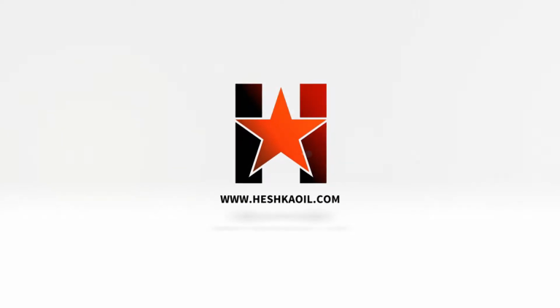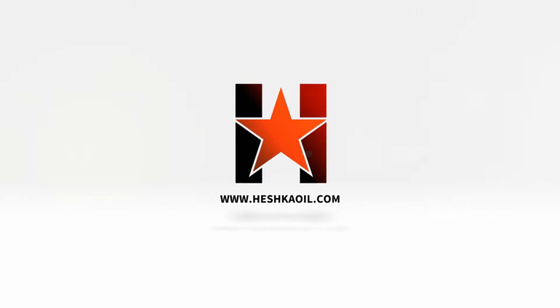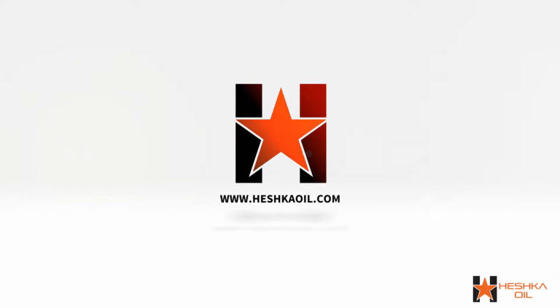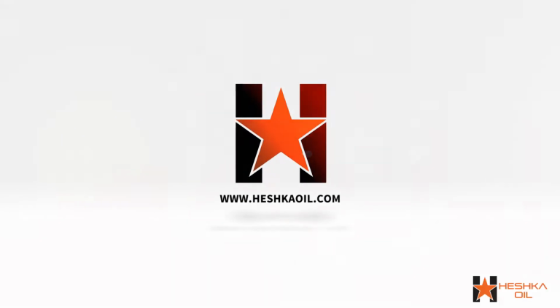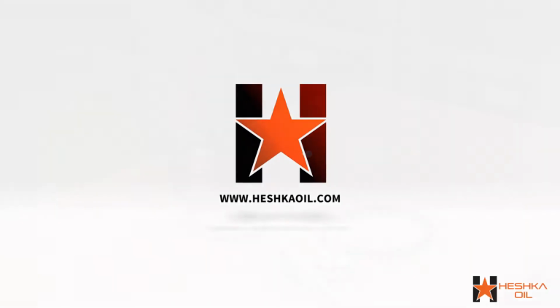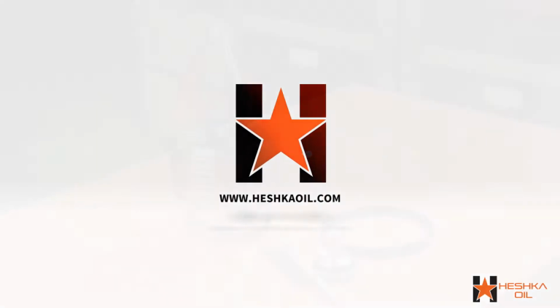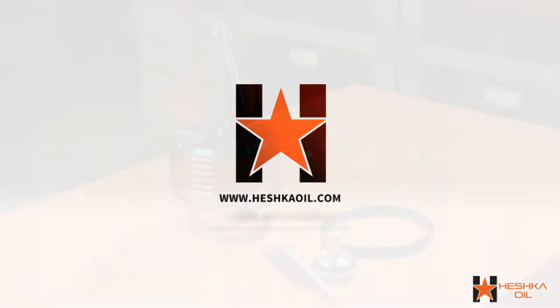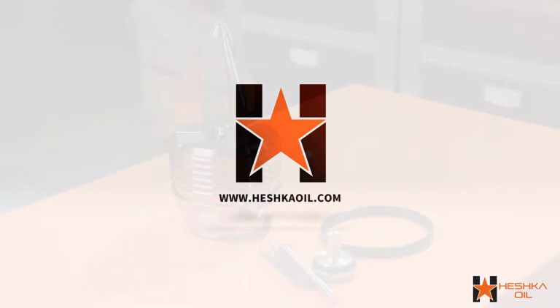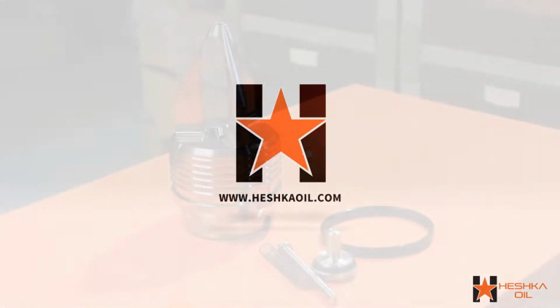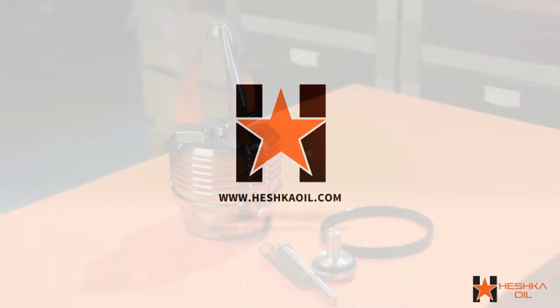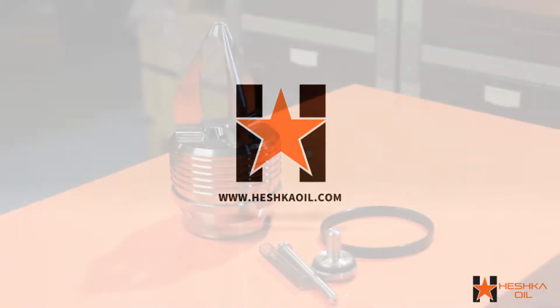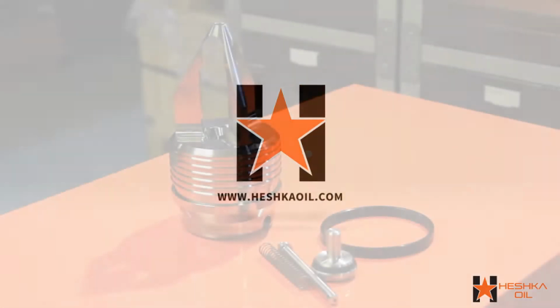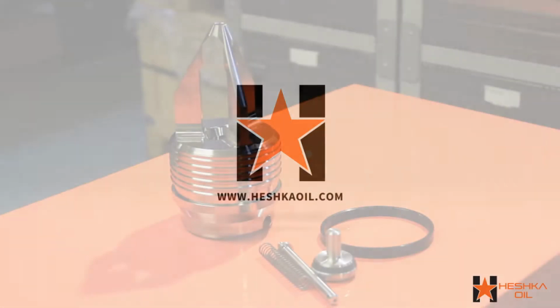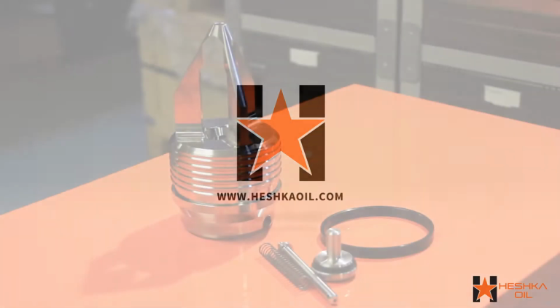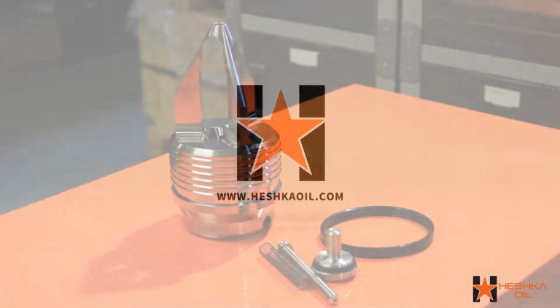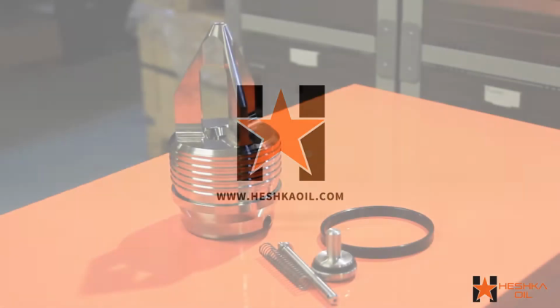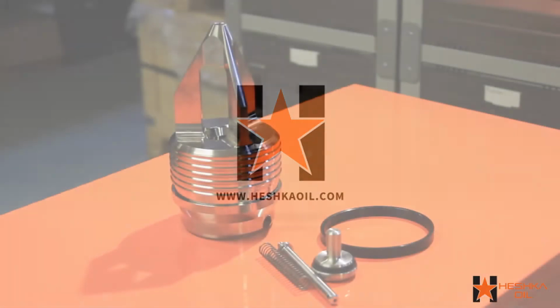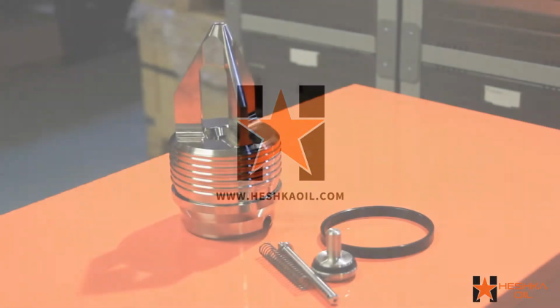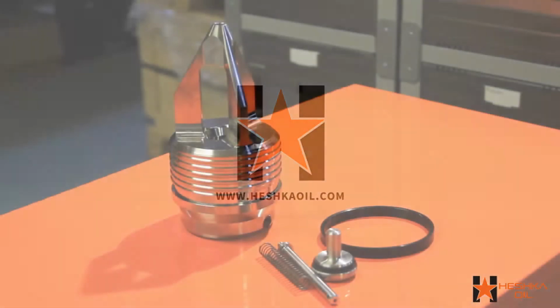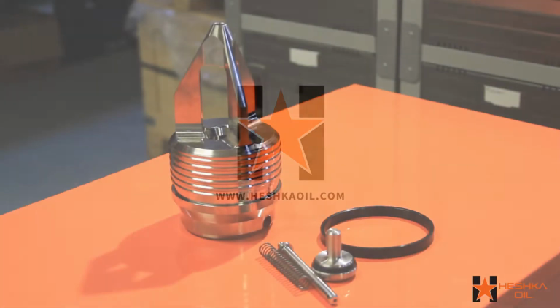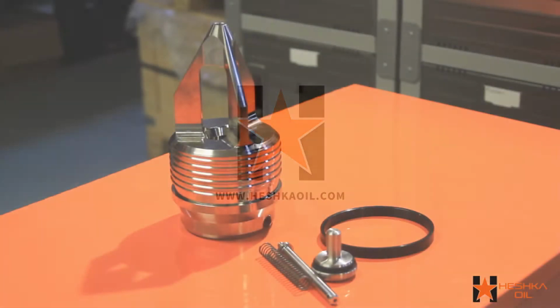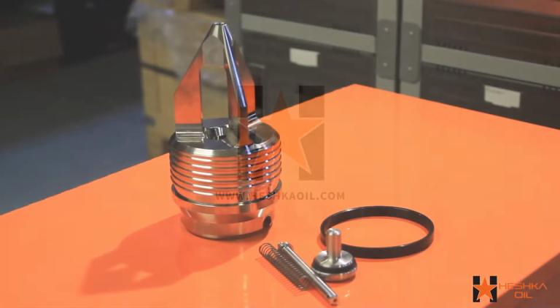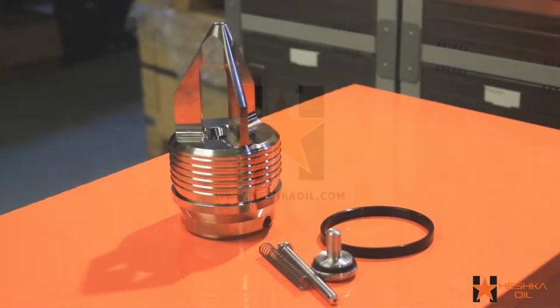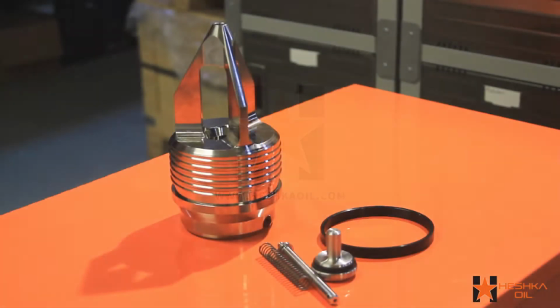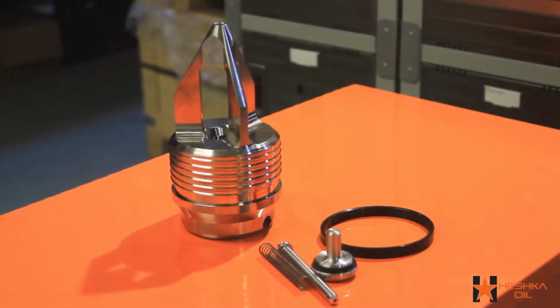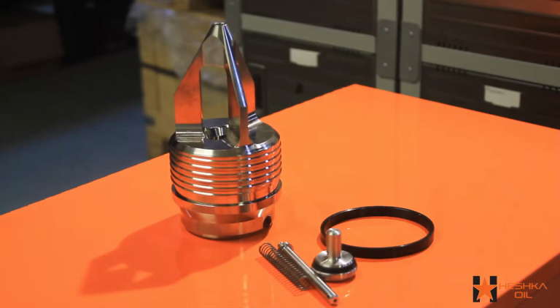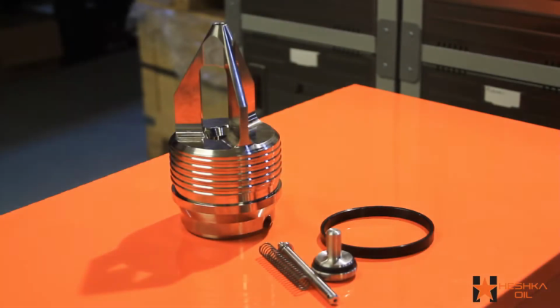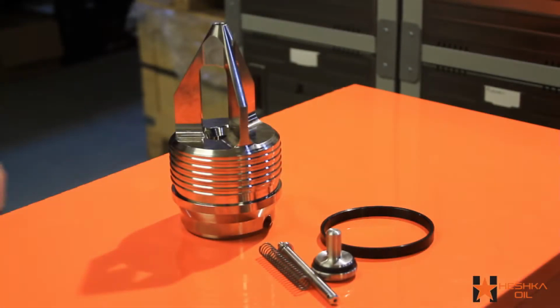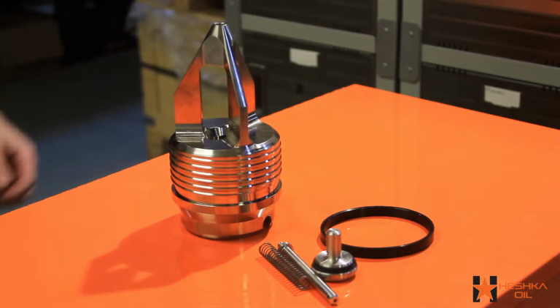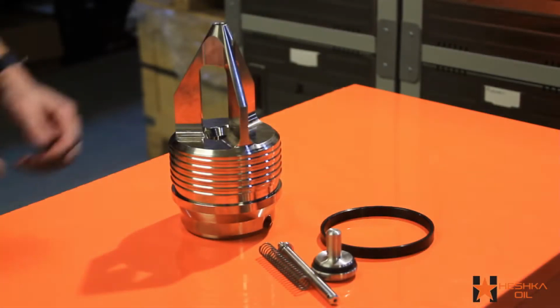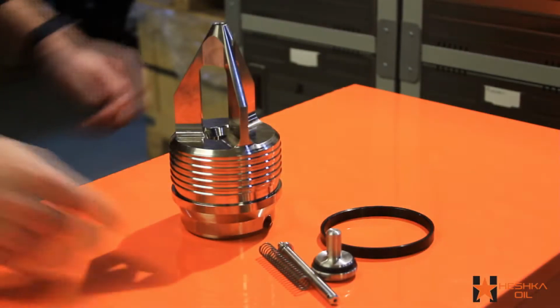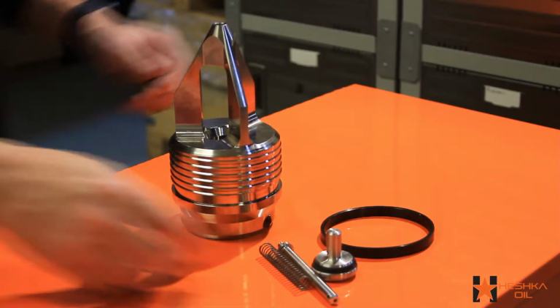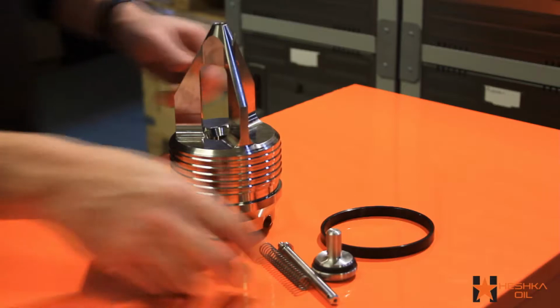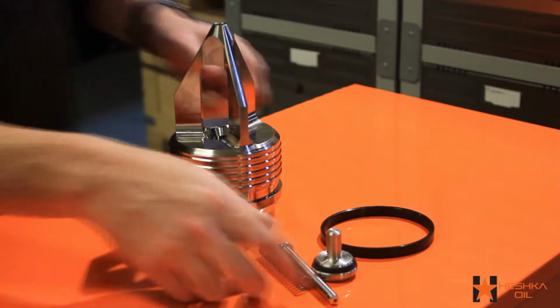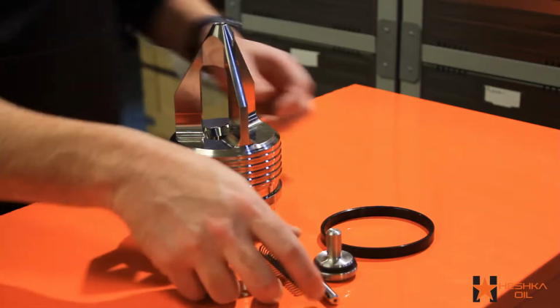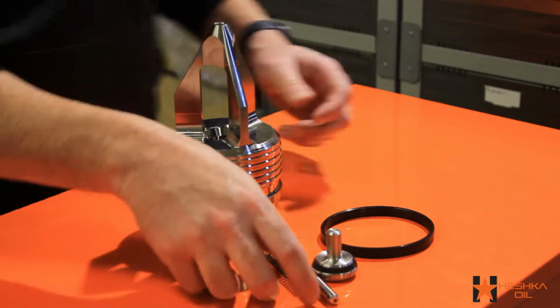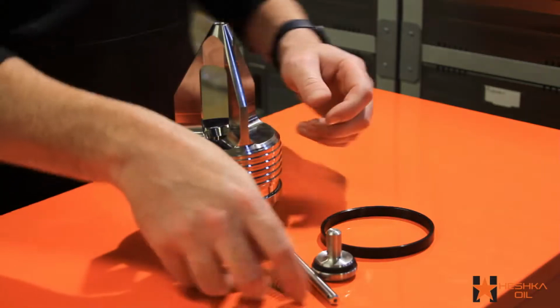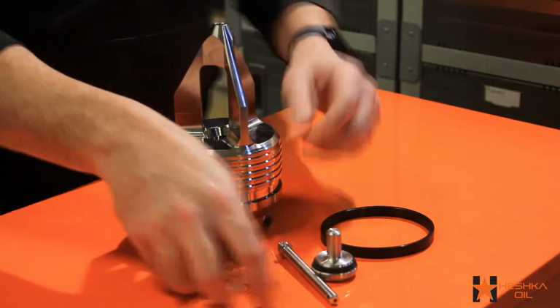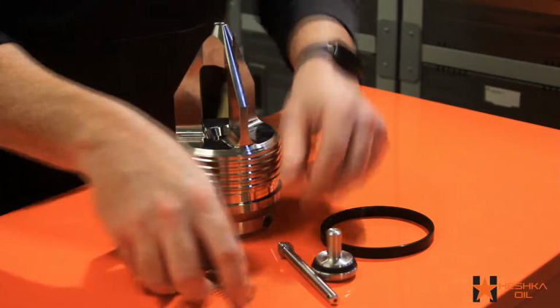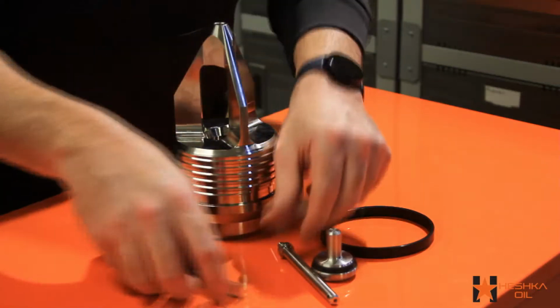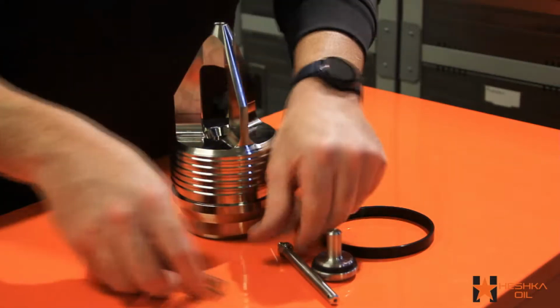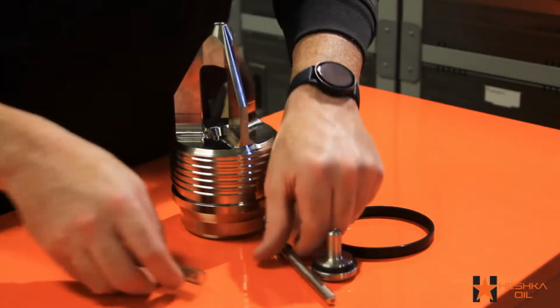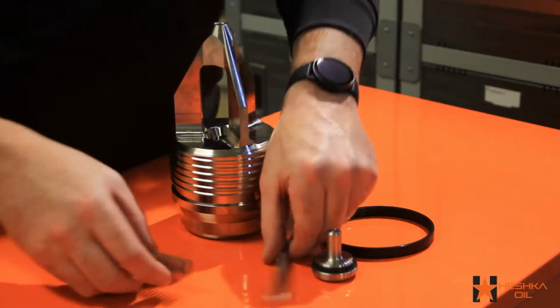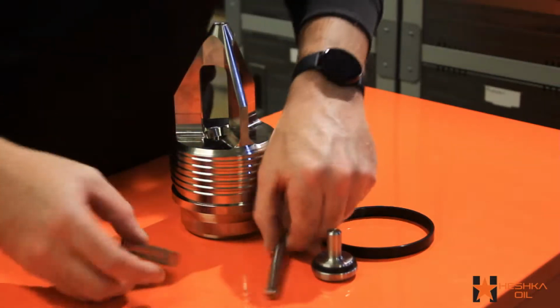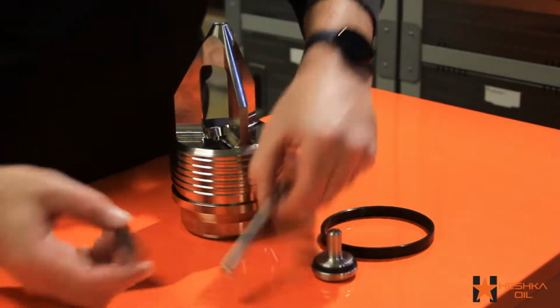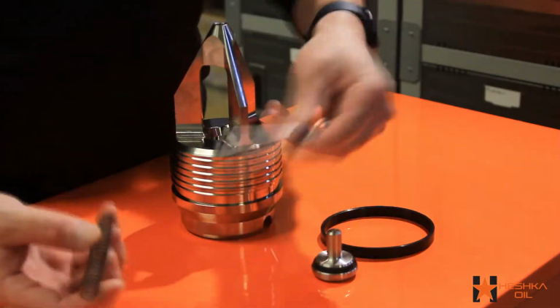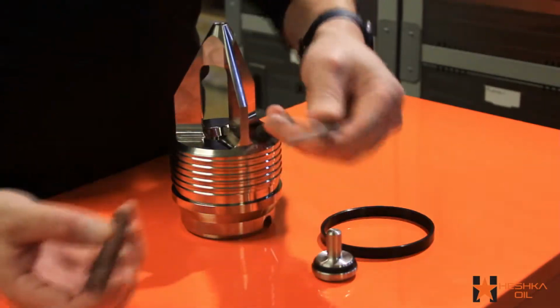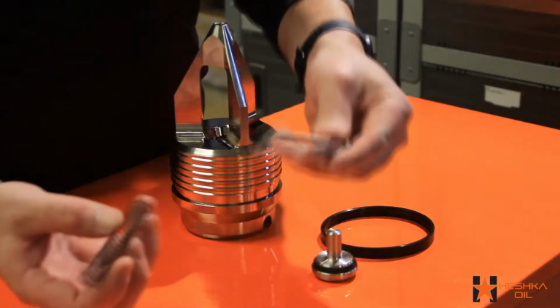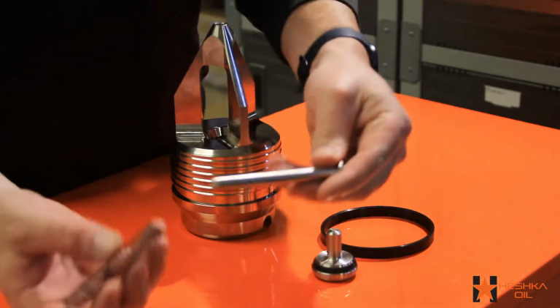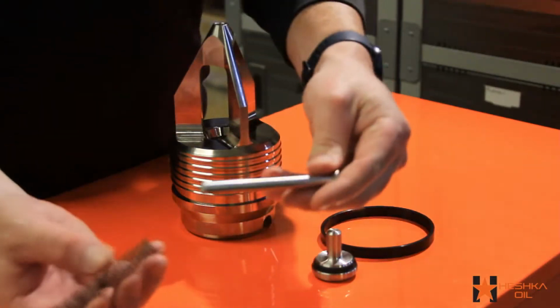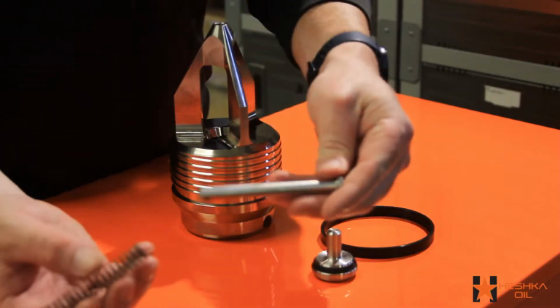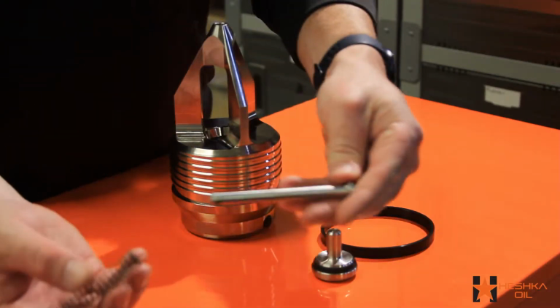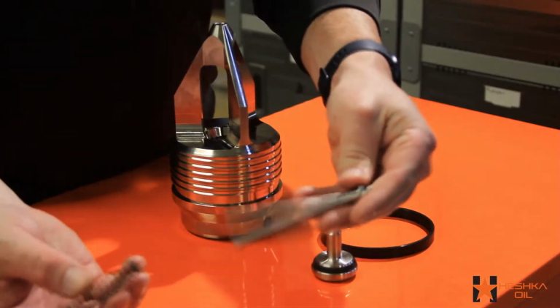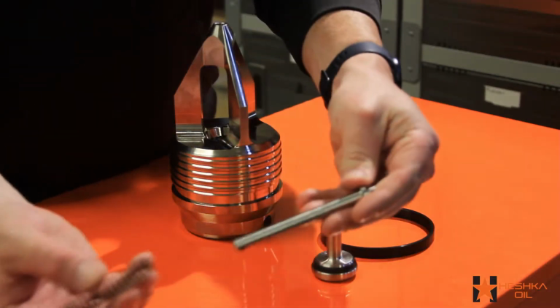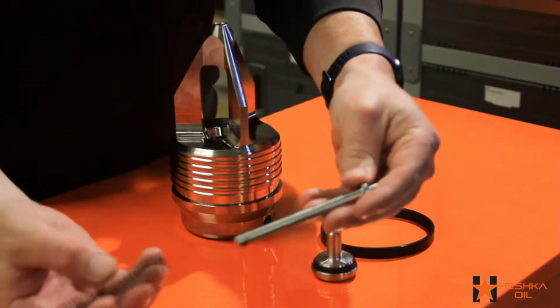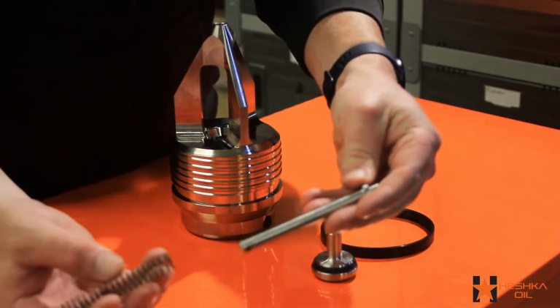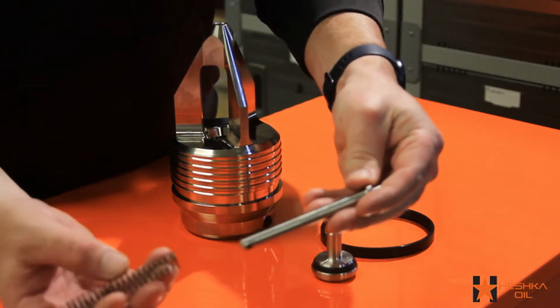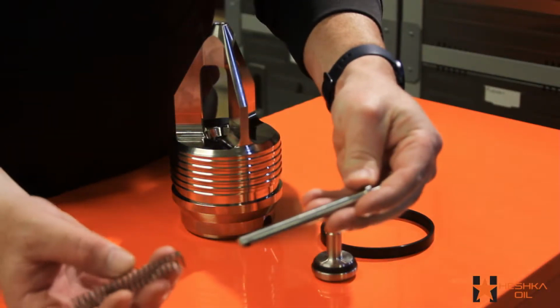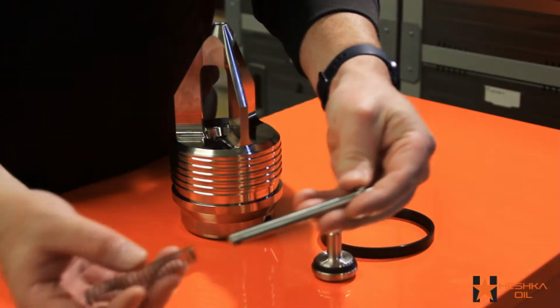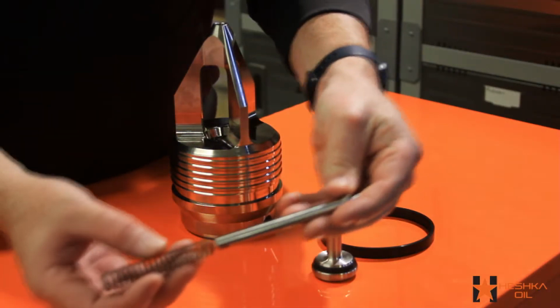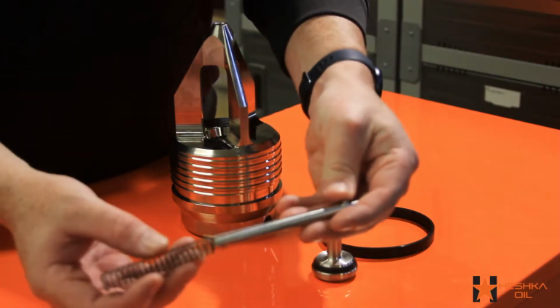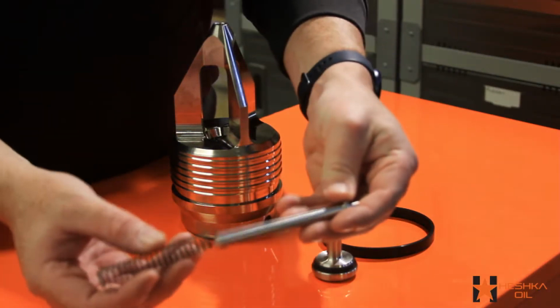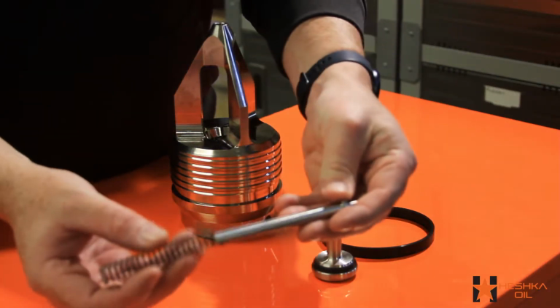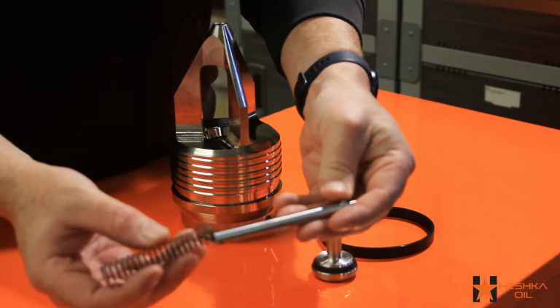Hey guys, Nathan Perska here with Heshko Oil. In this quick video we're going to show you the assembly of a type H back pressure valve.